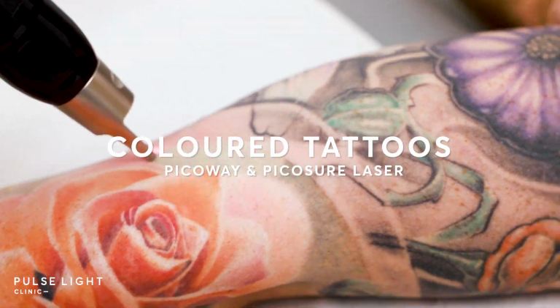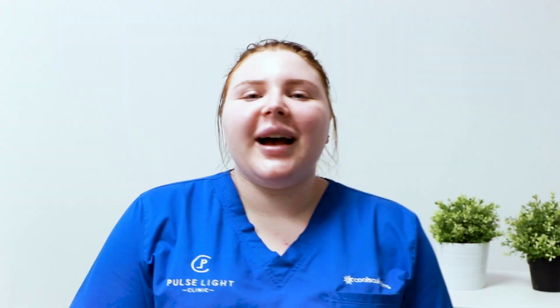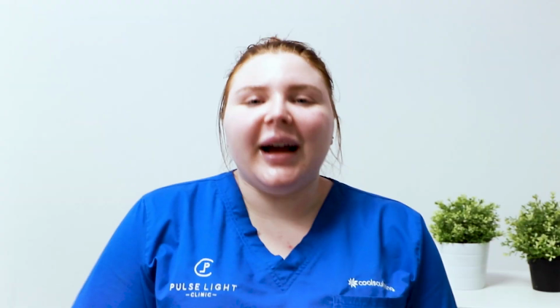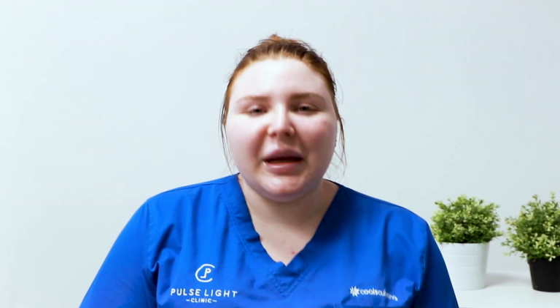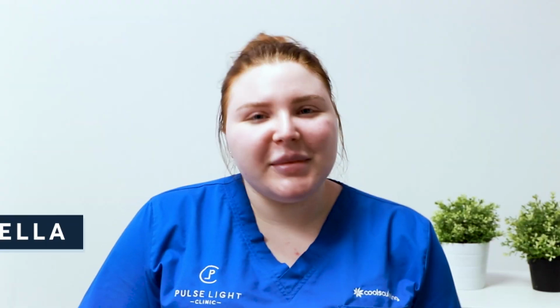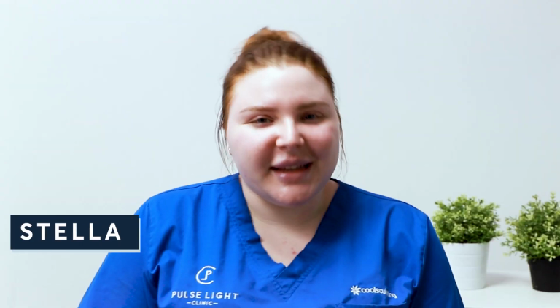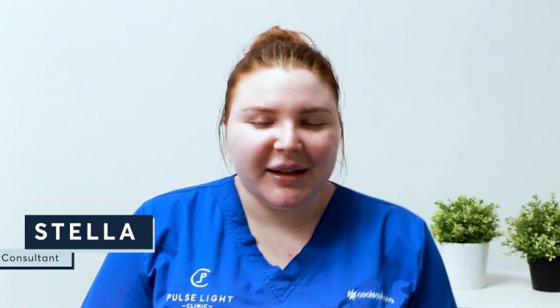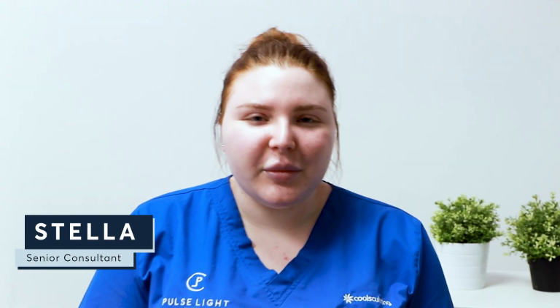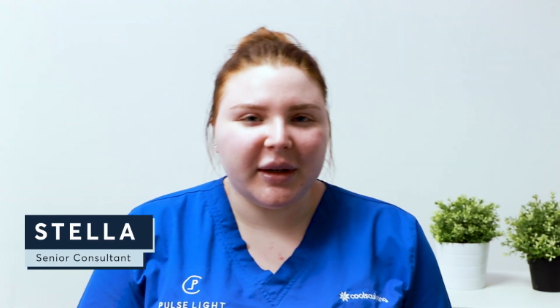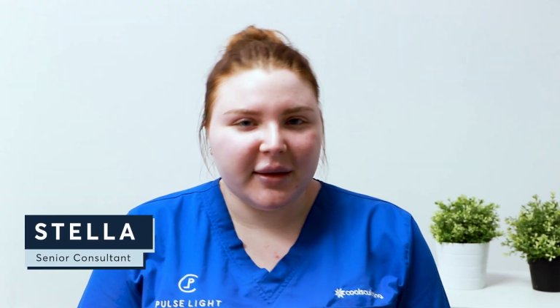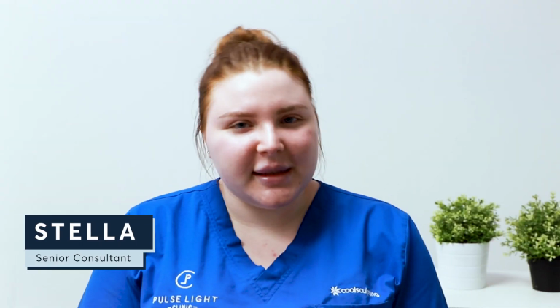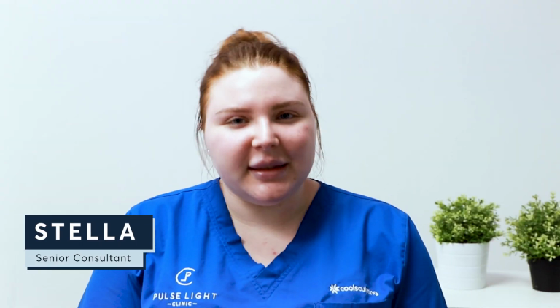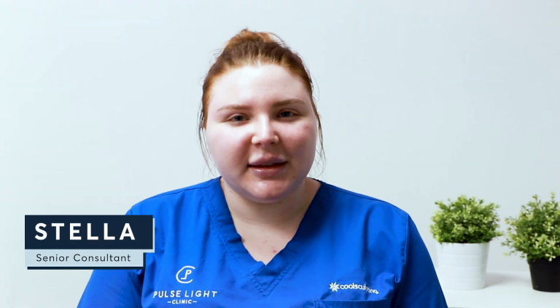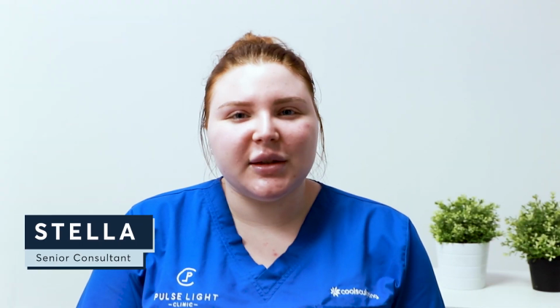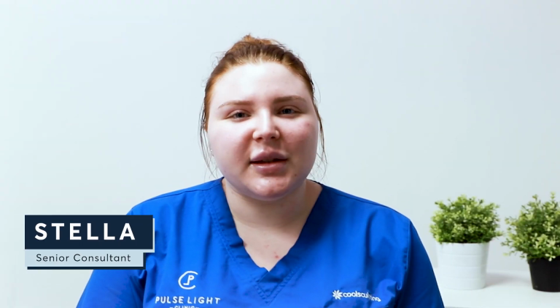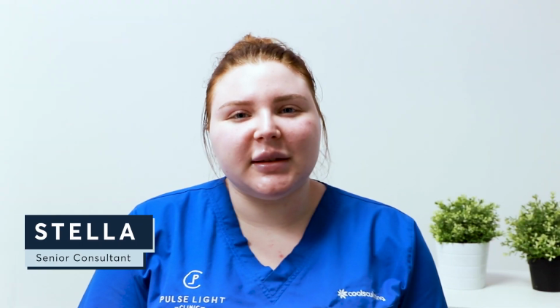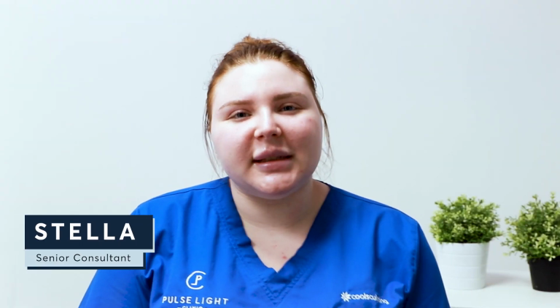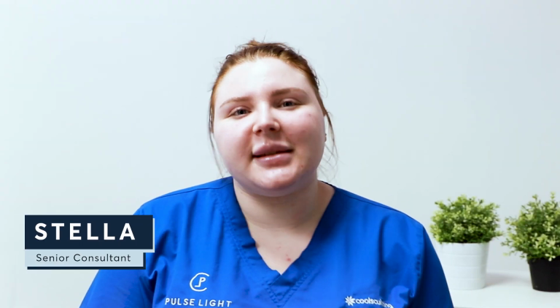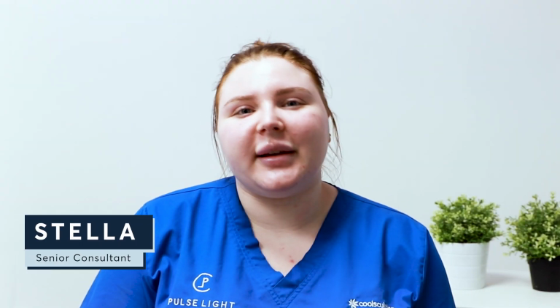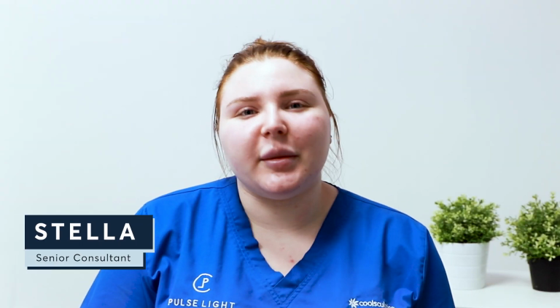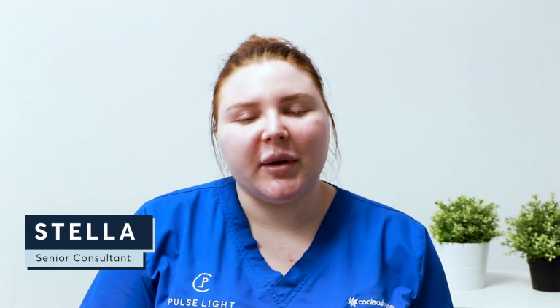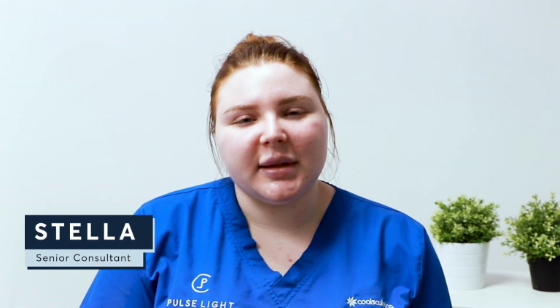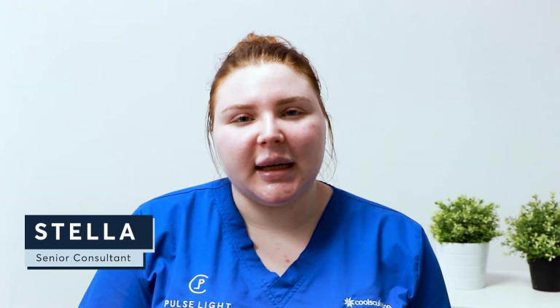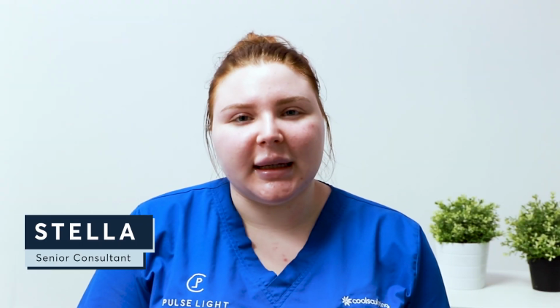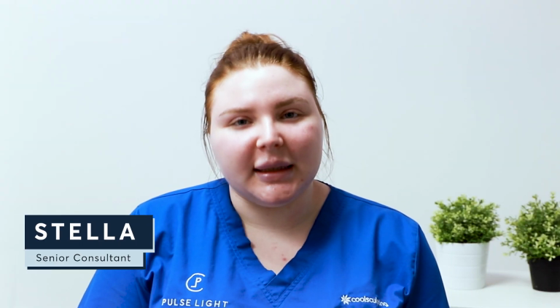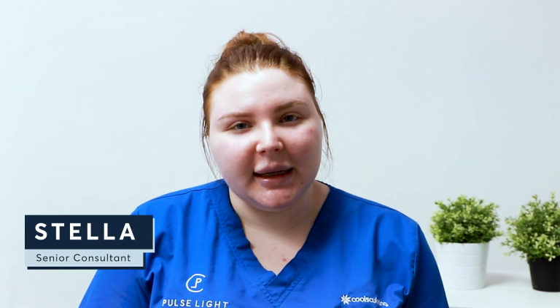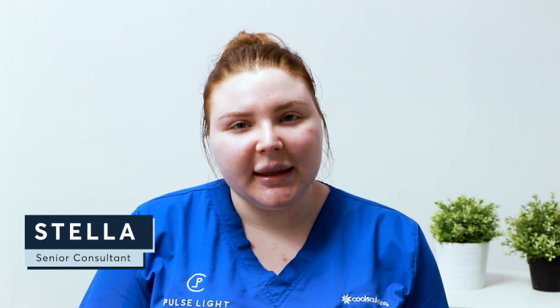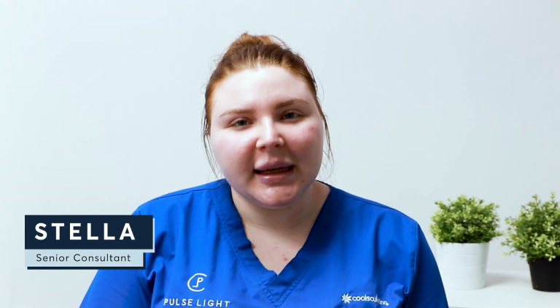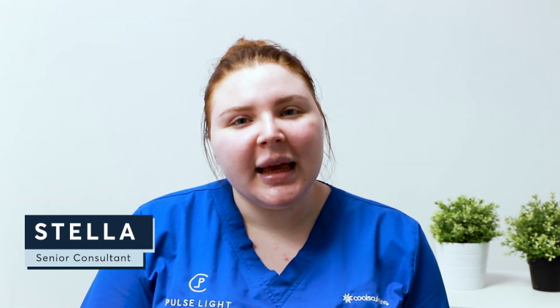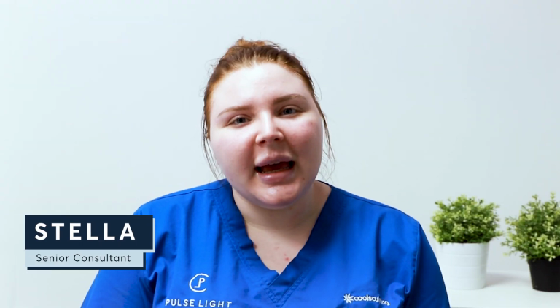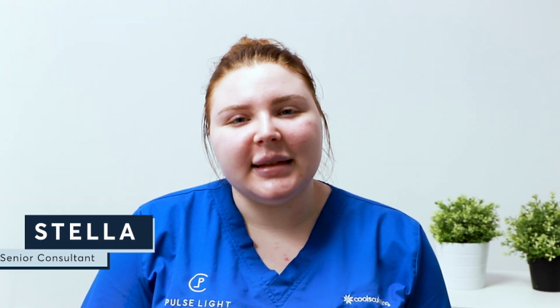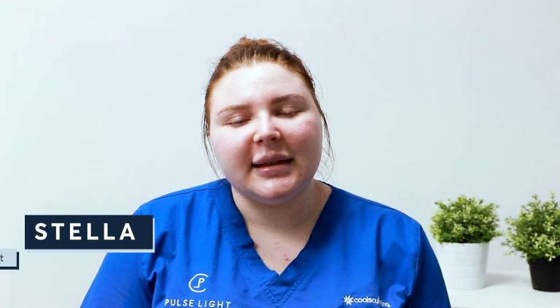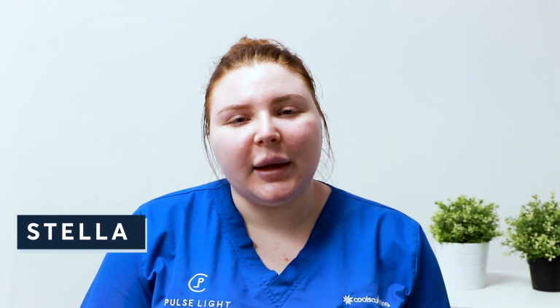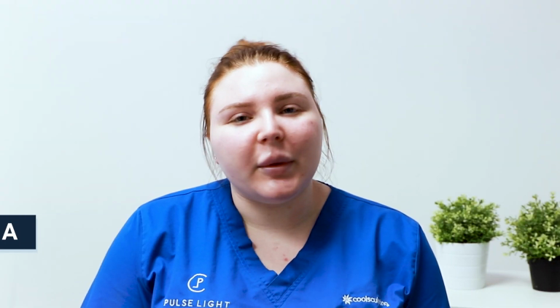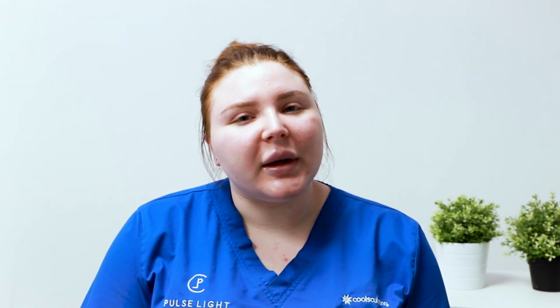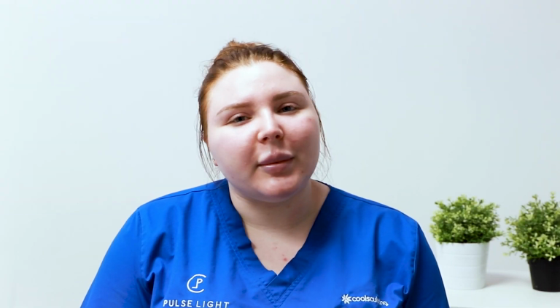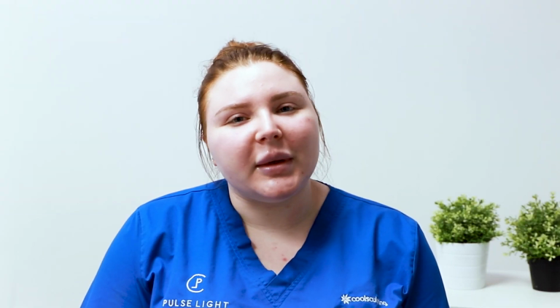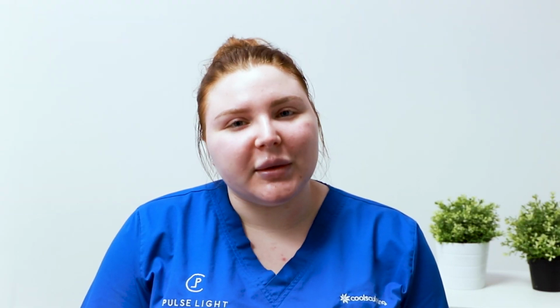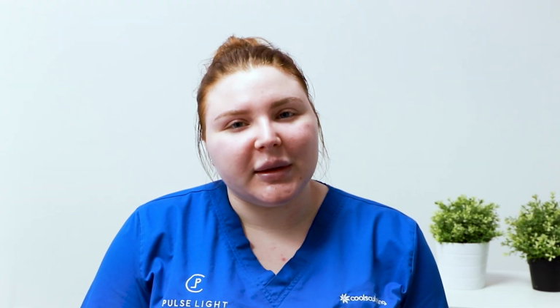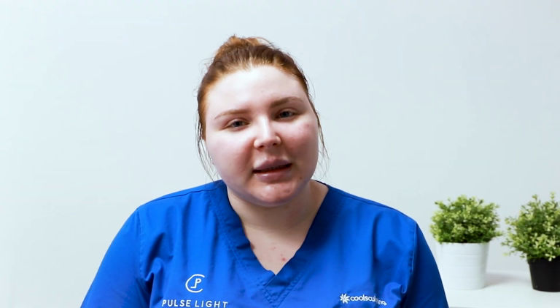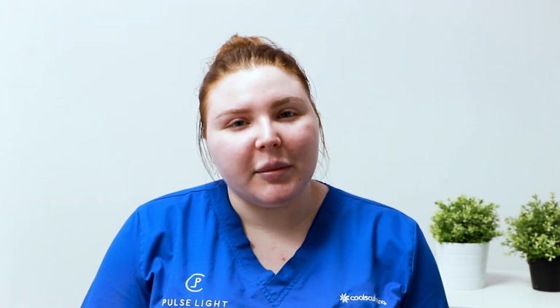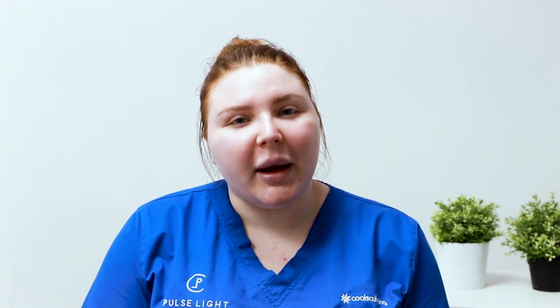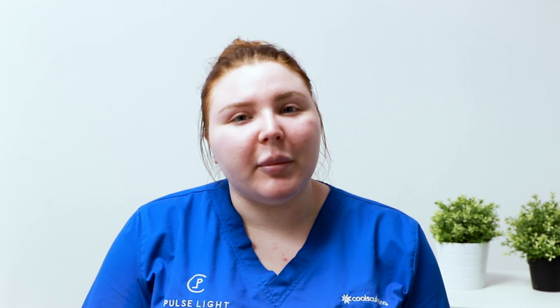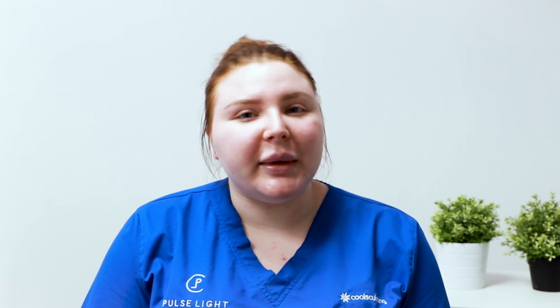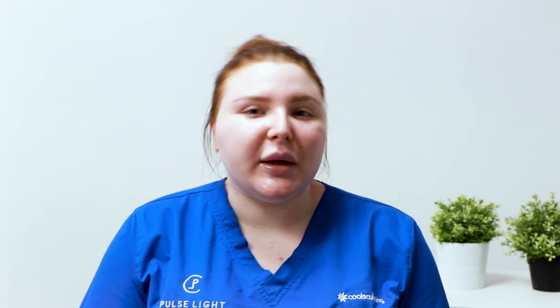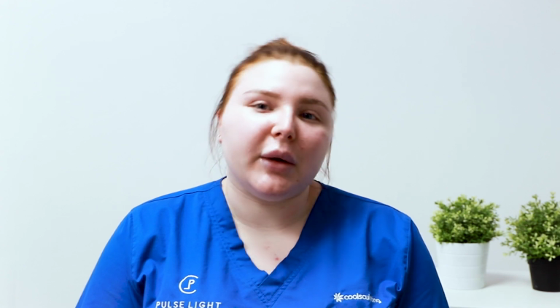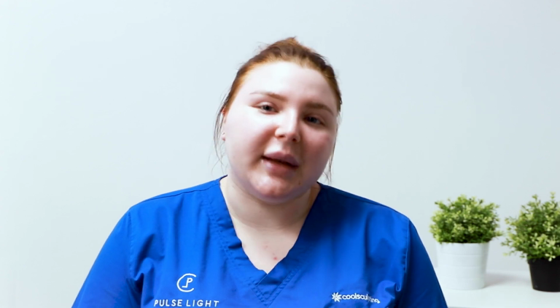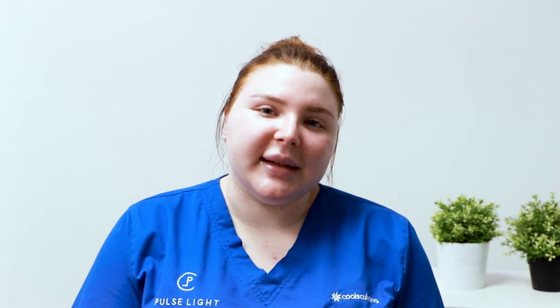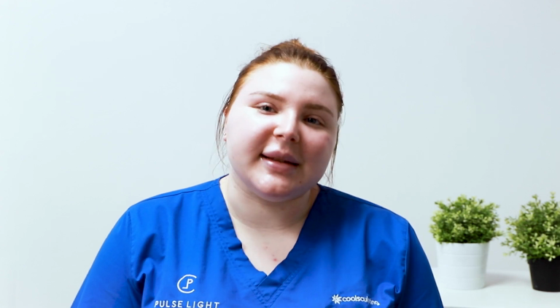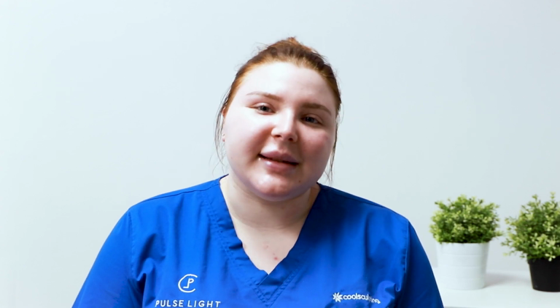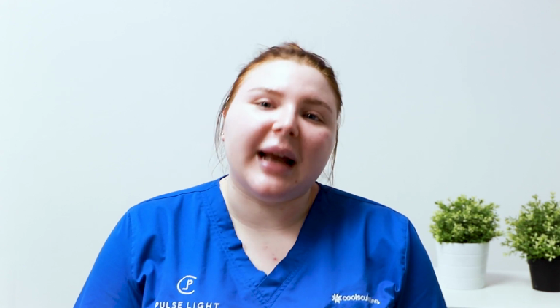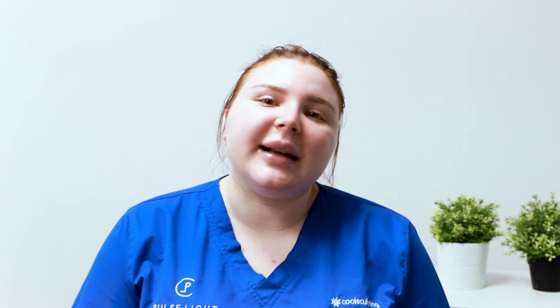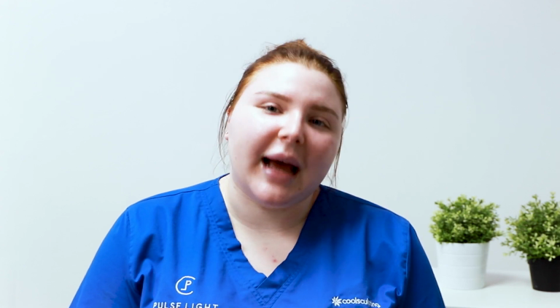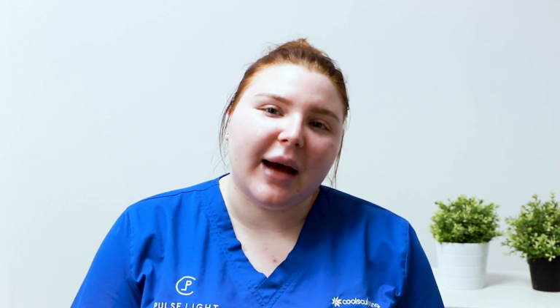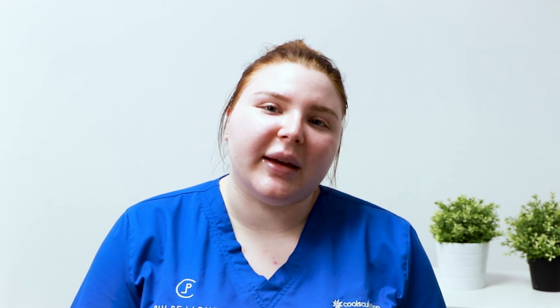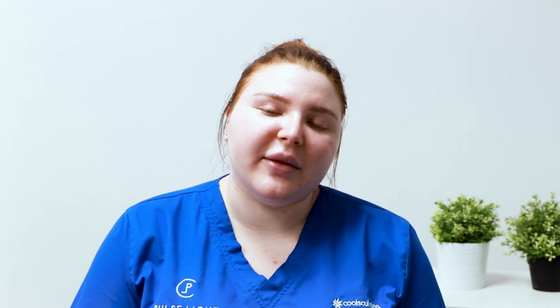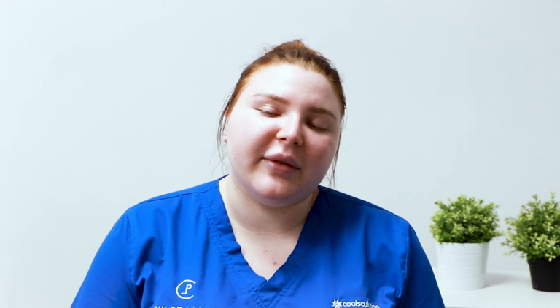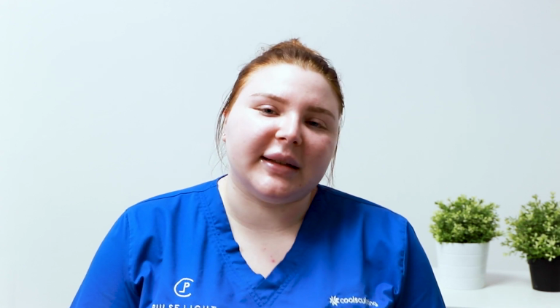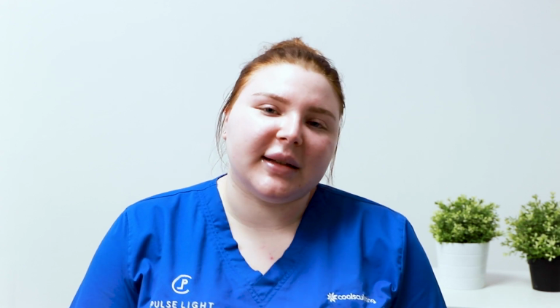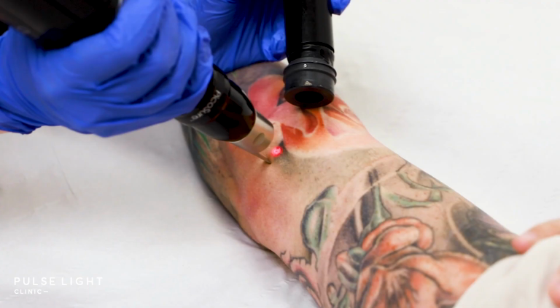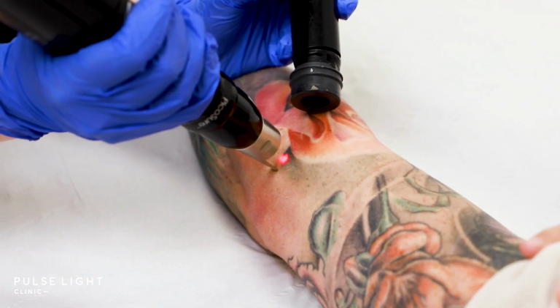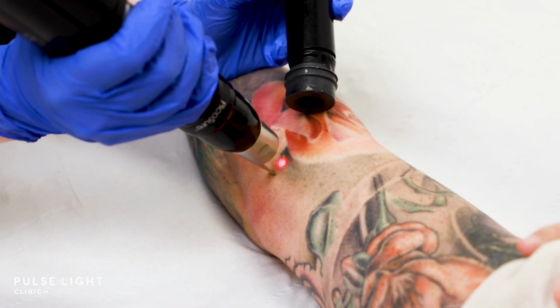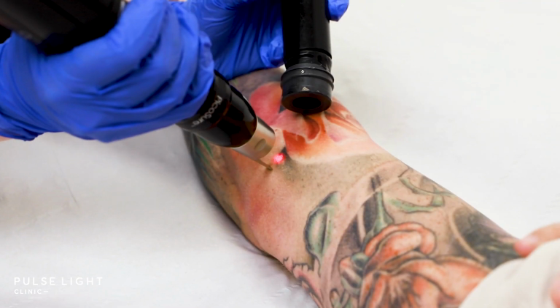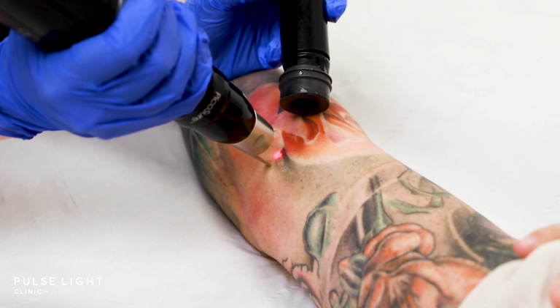Hi, I'm Stella, one of the senior consultants here at Pulse Light Clinic. Today we're going to be talking about Pico lasers and how they affect colour tattoos.